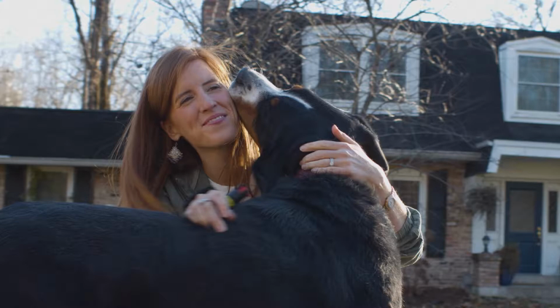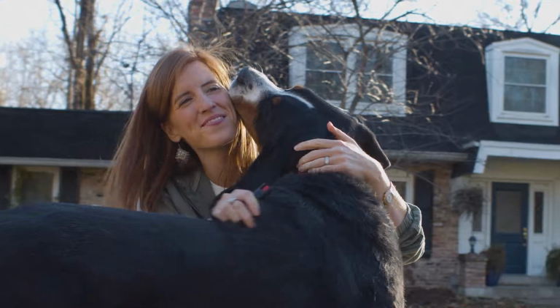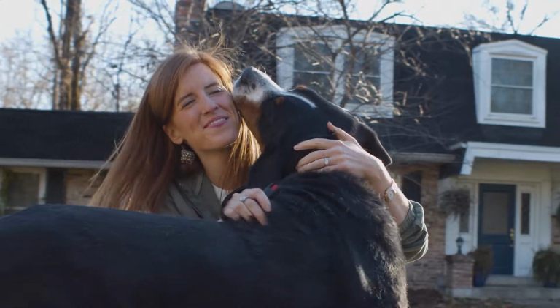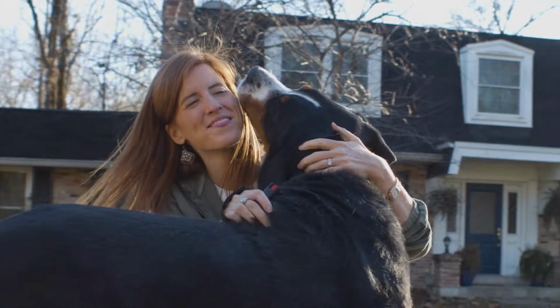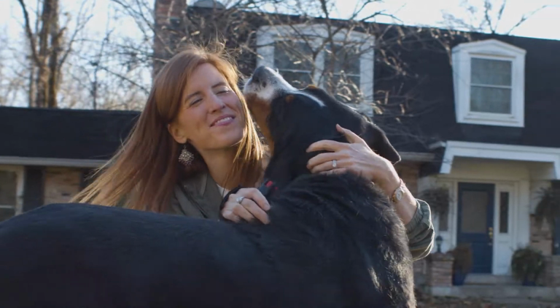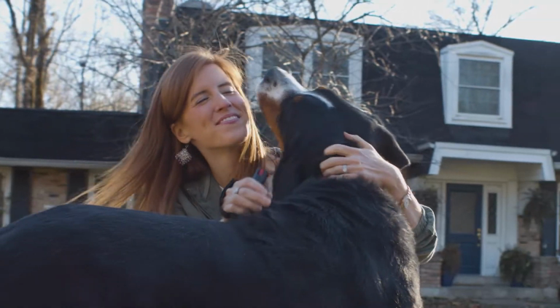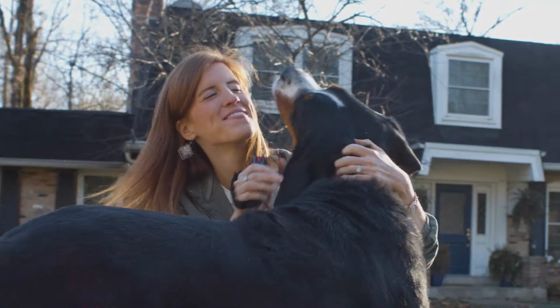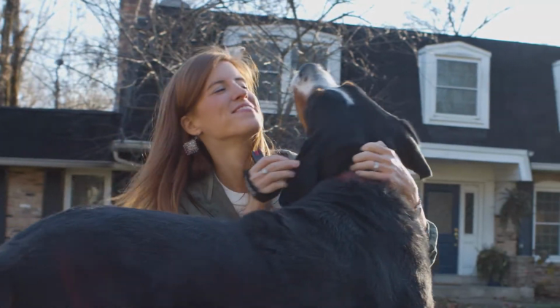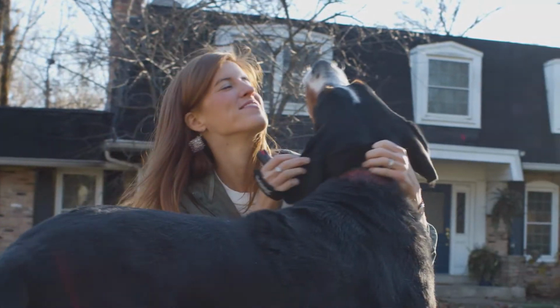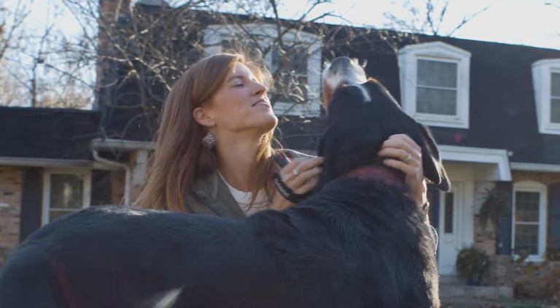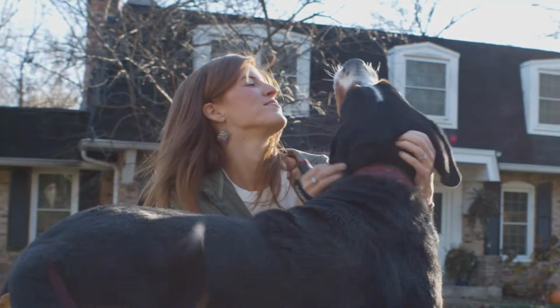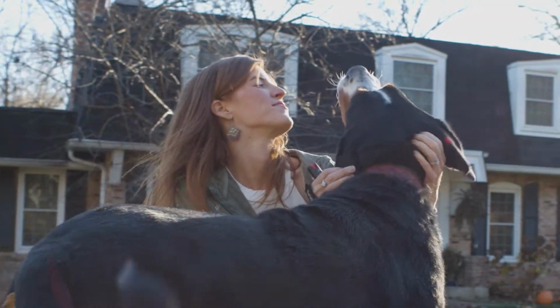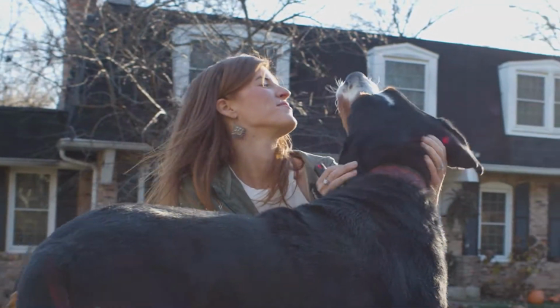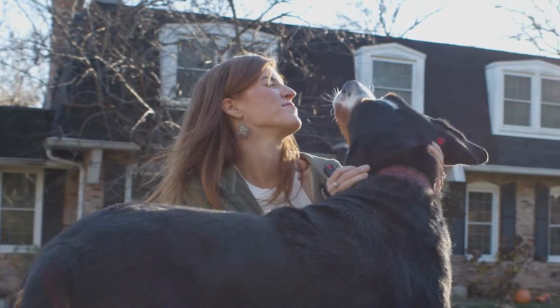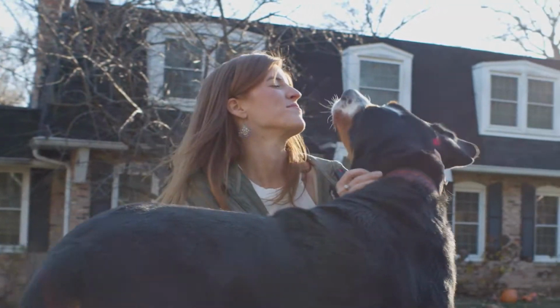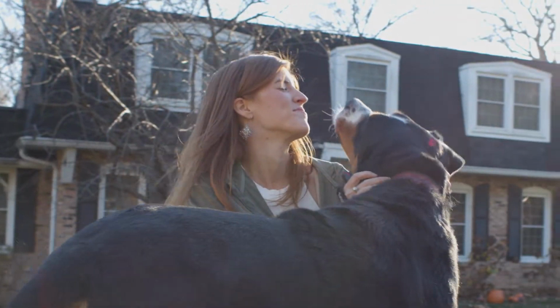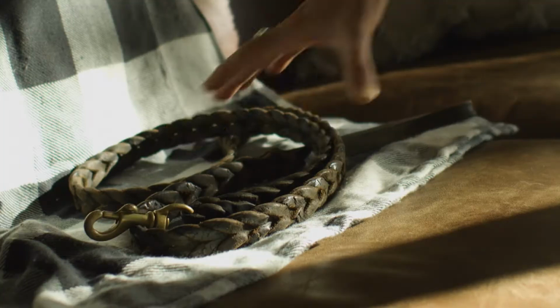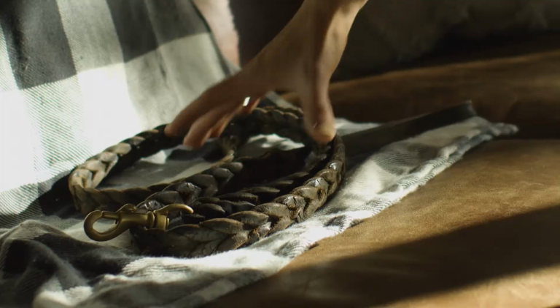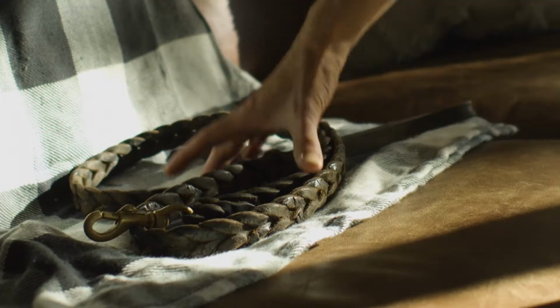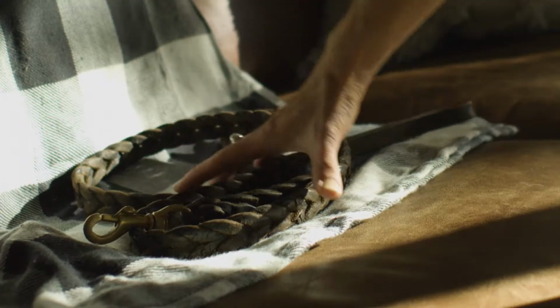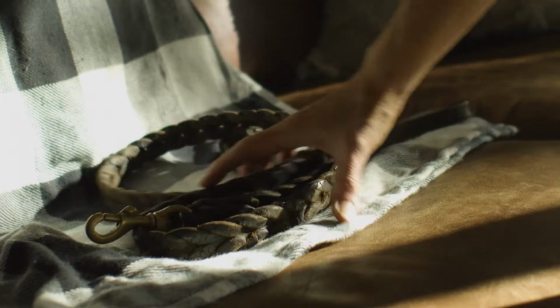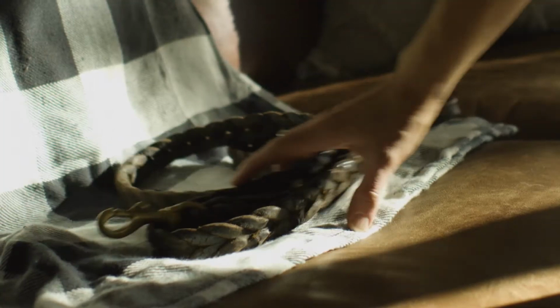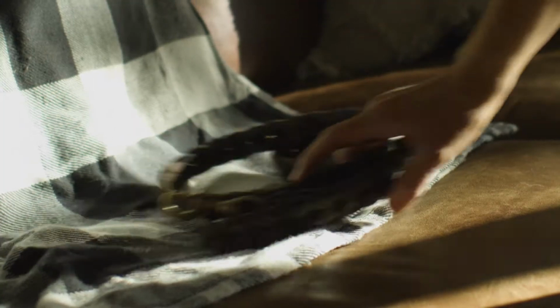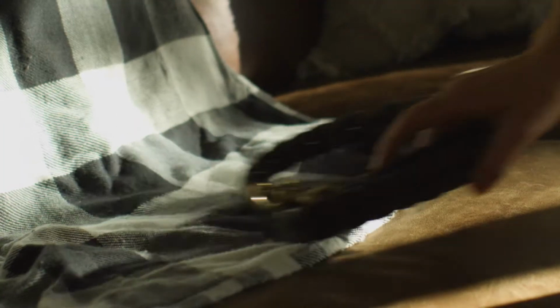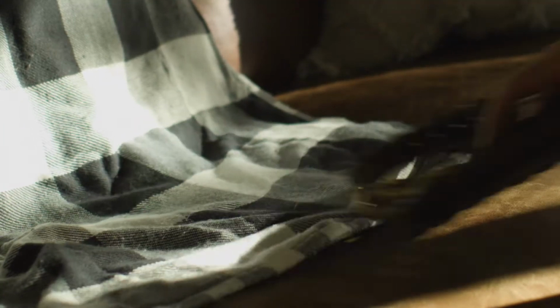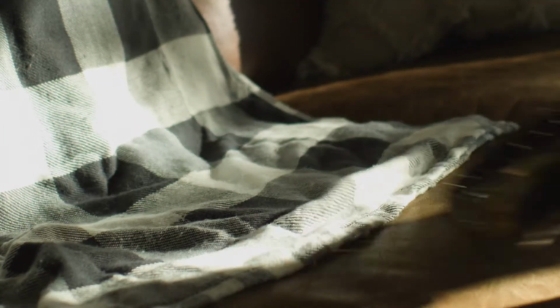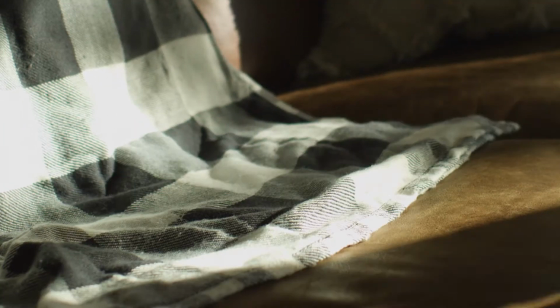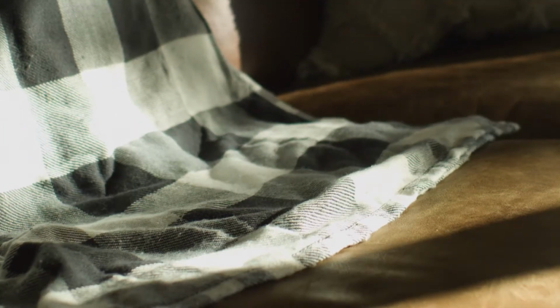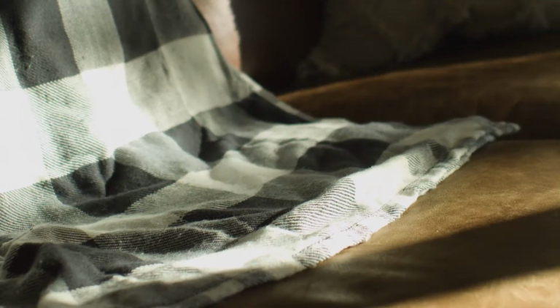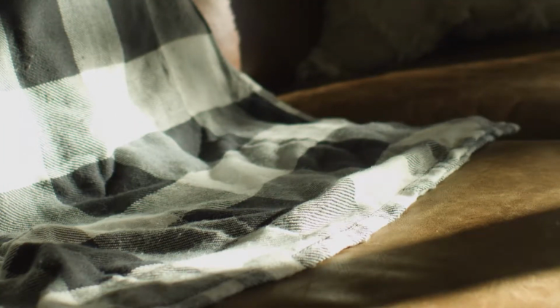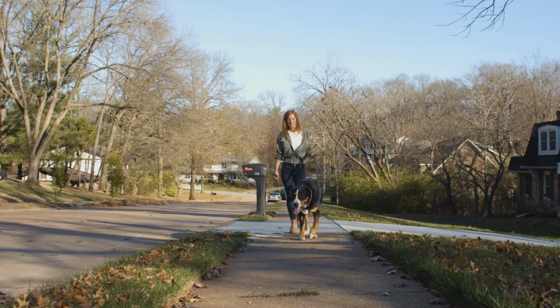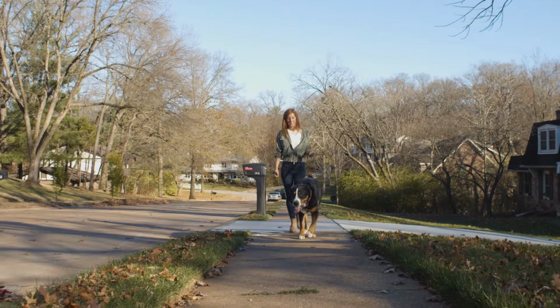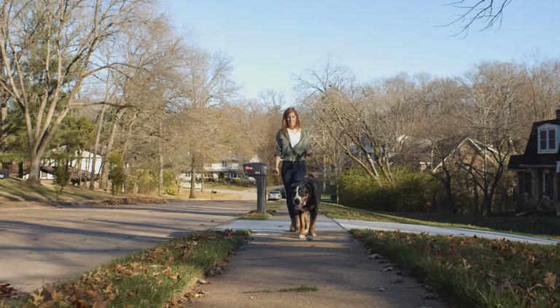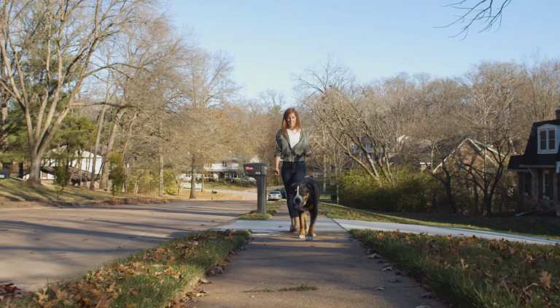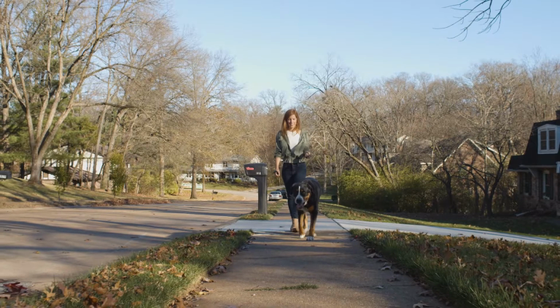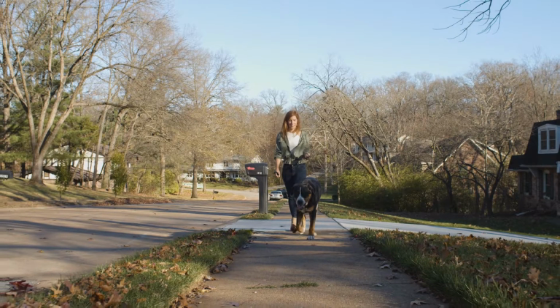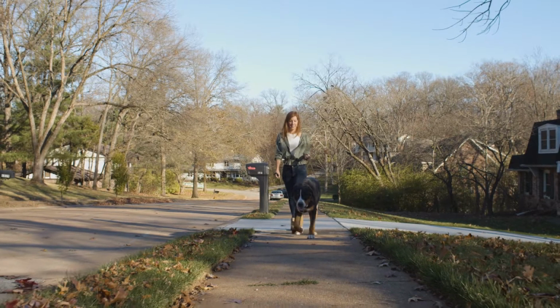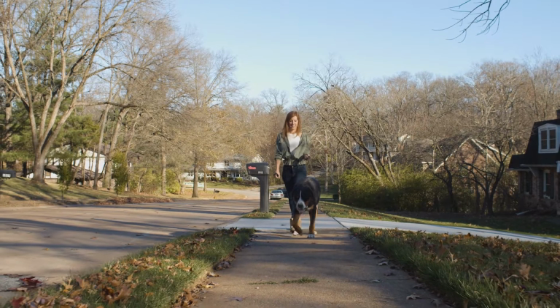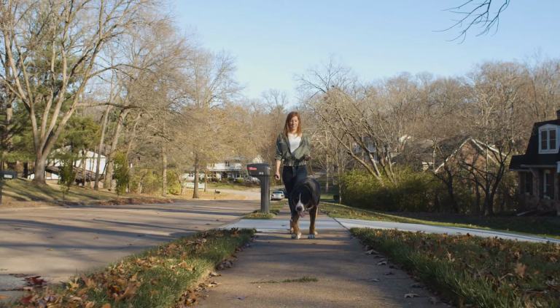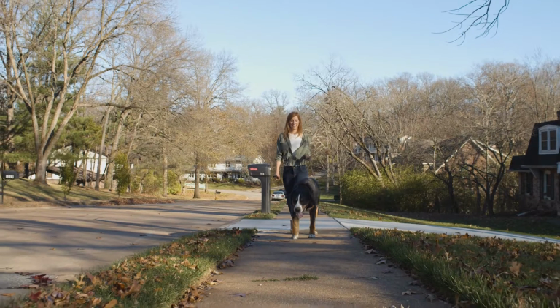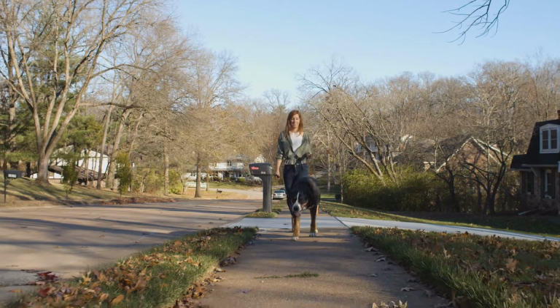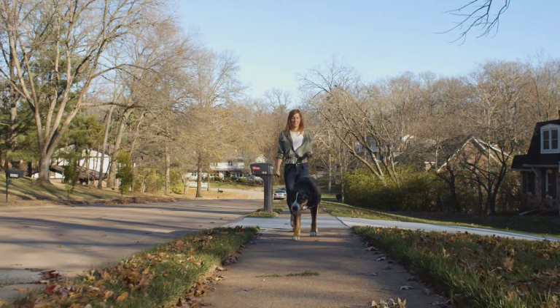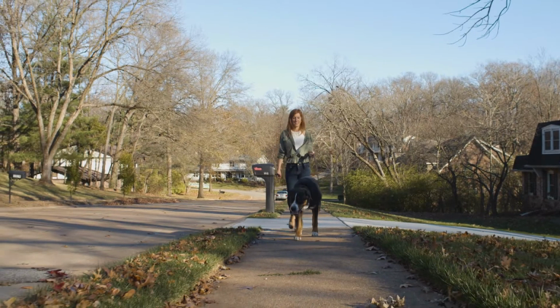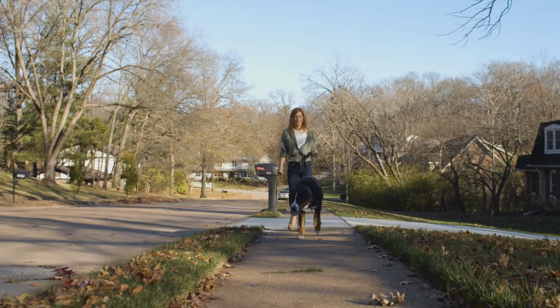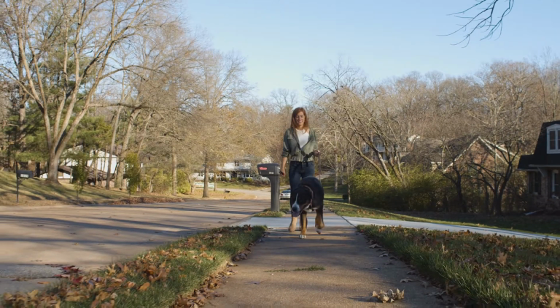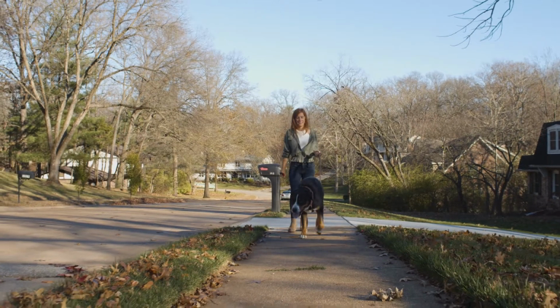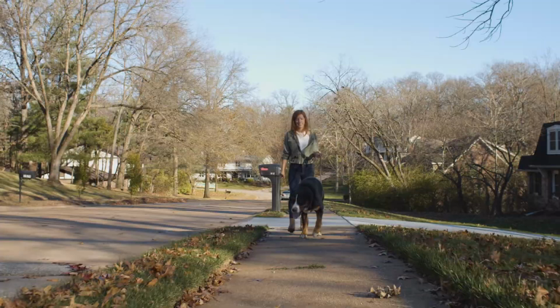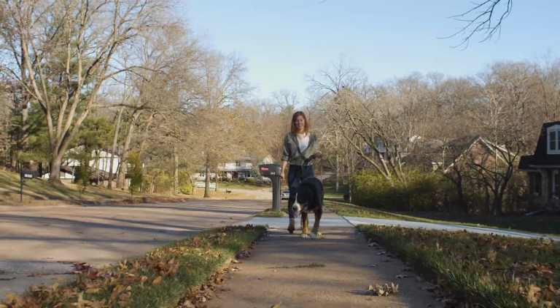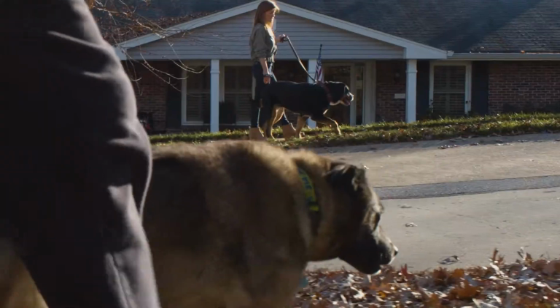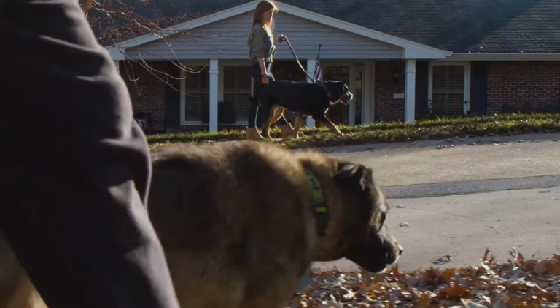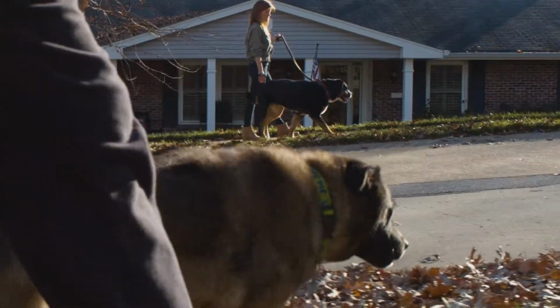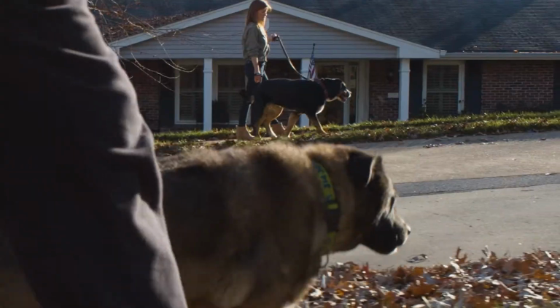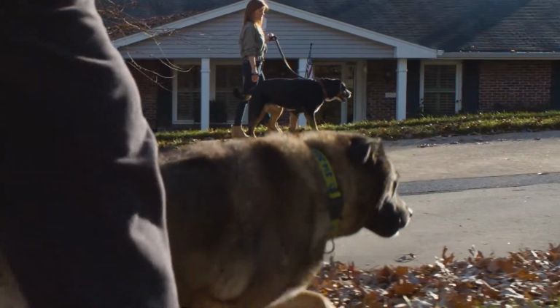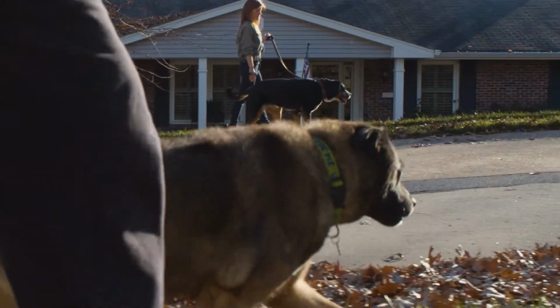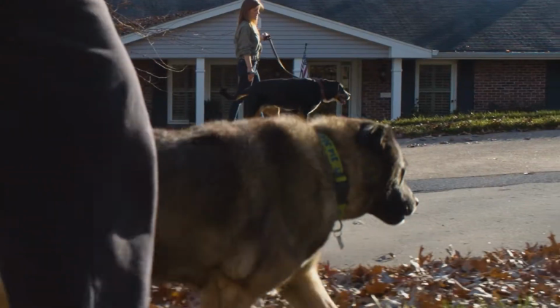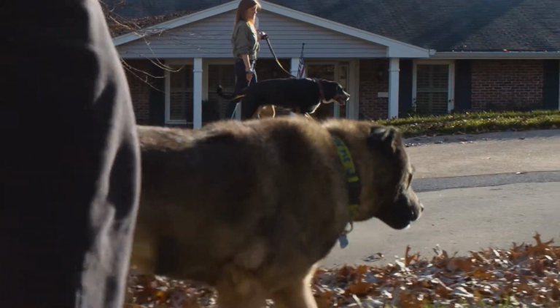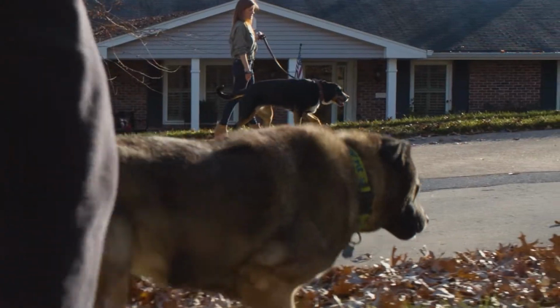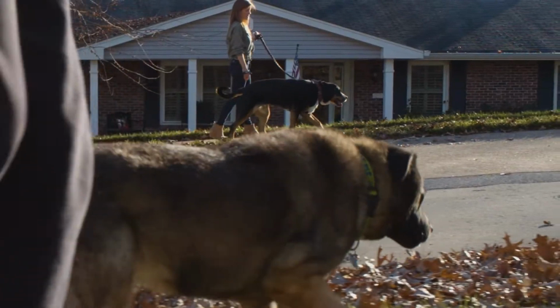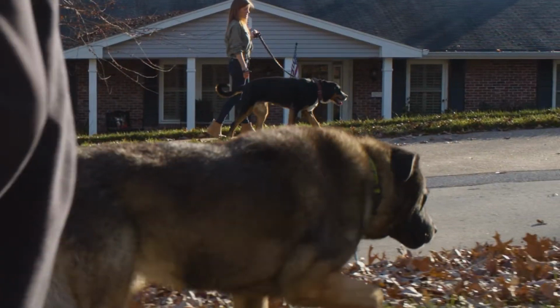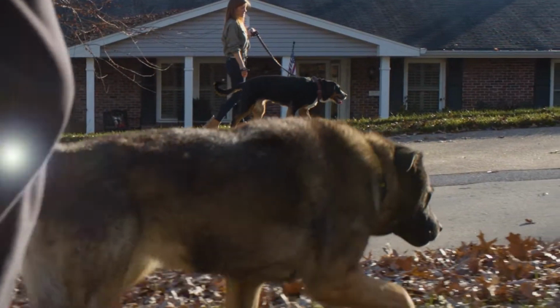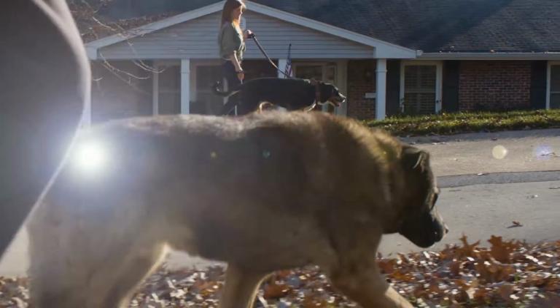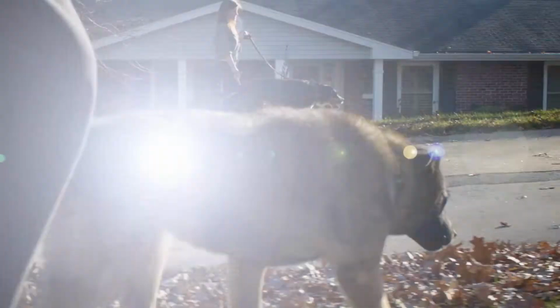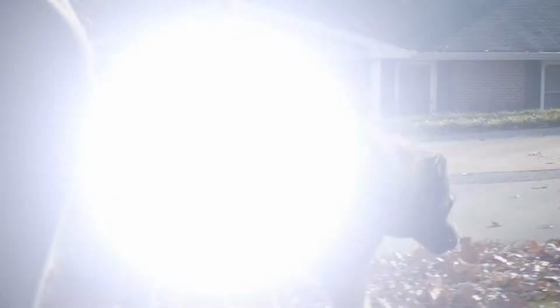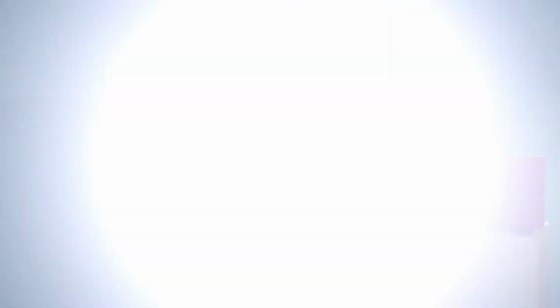They're your best friend, and you love to get outdoors with them. But even when having fun, you want to be prepared to keep you and your pet safe.